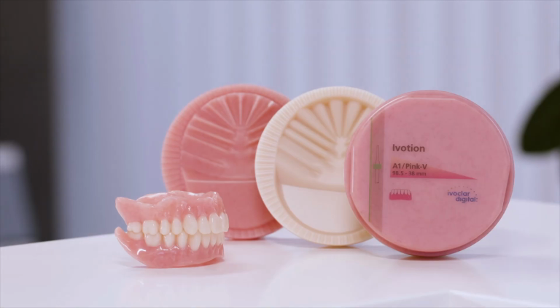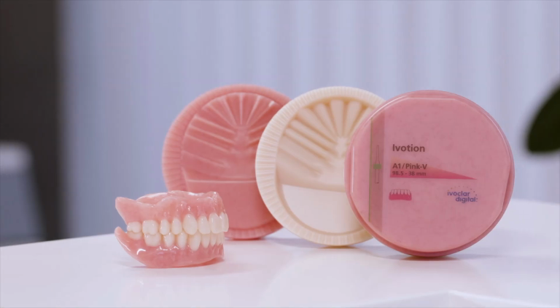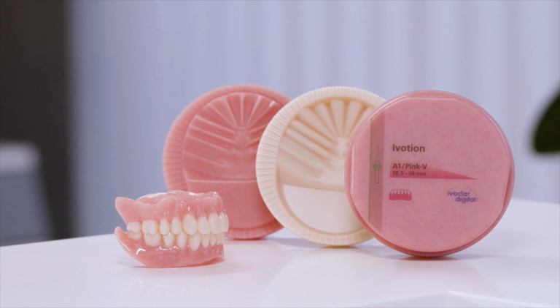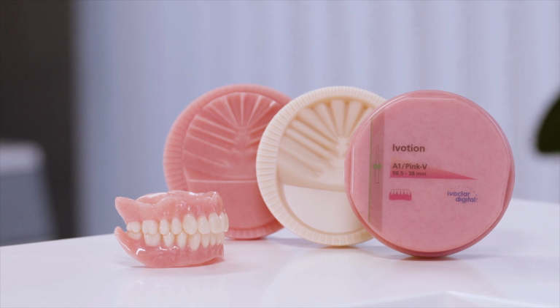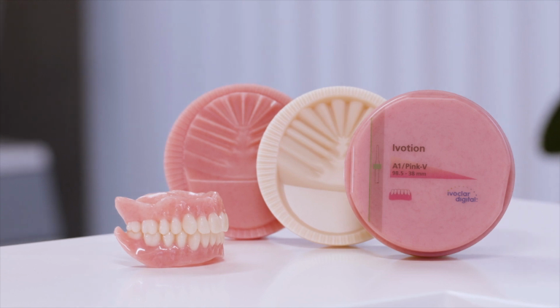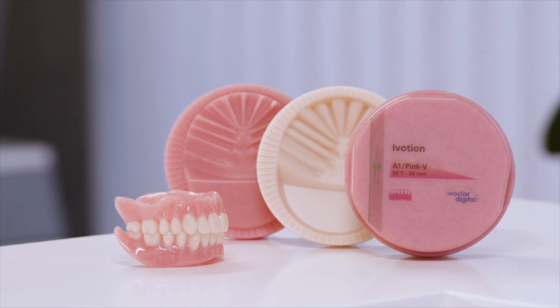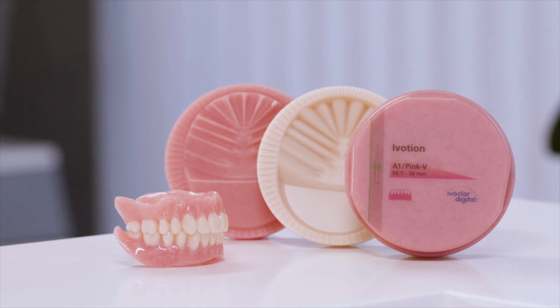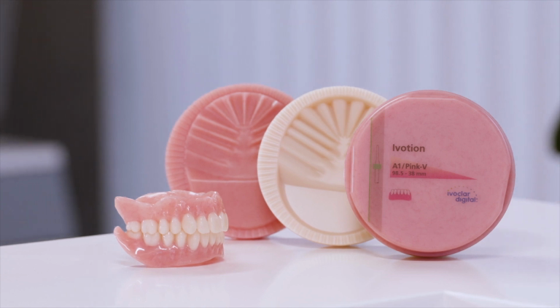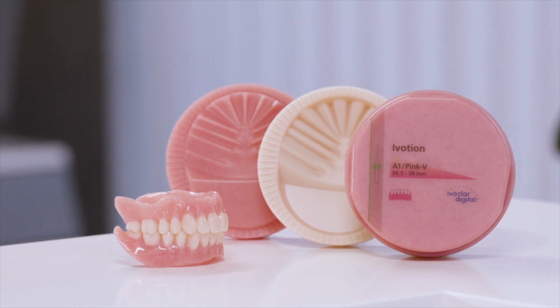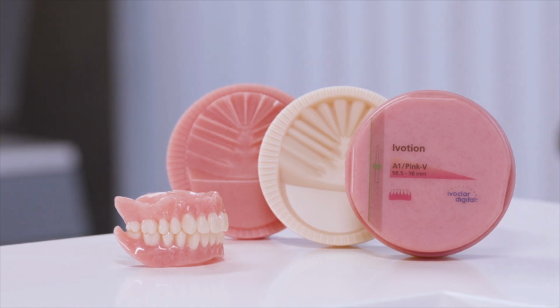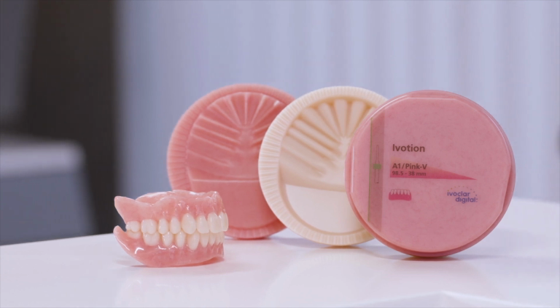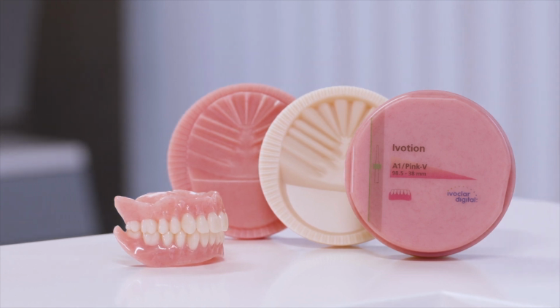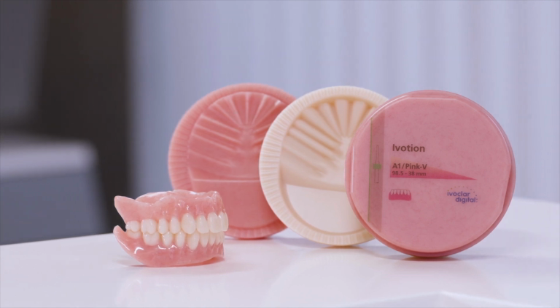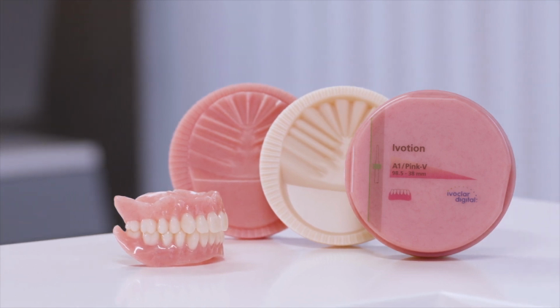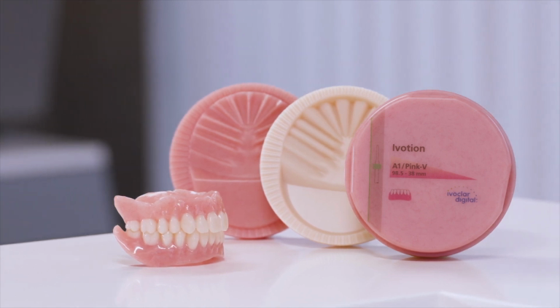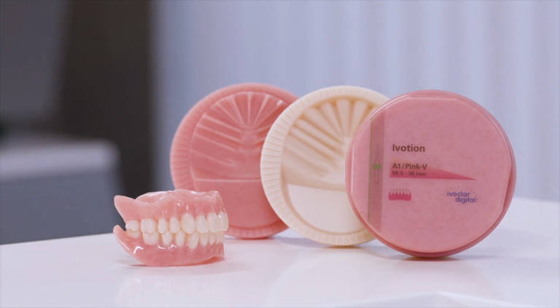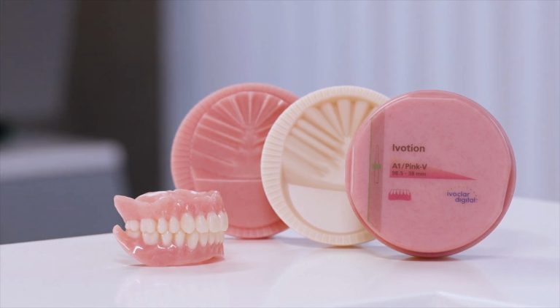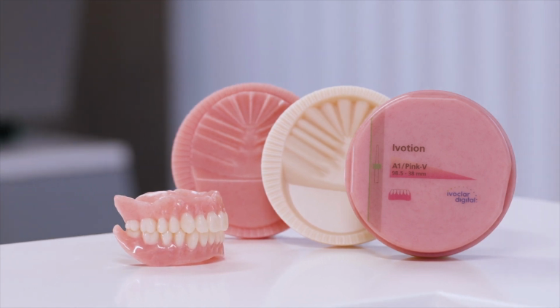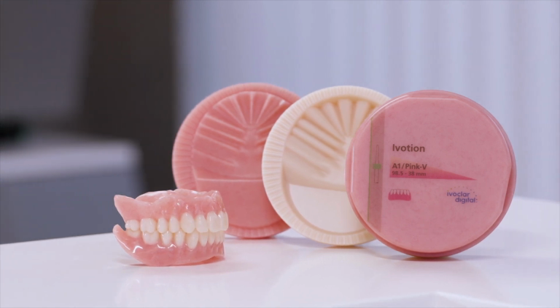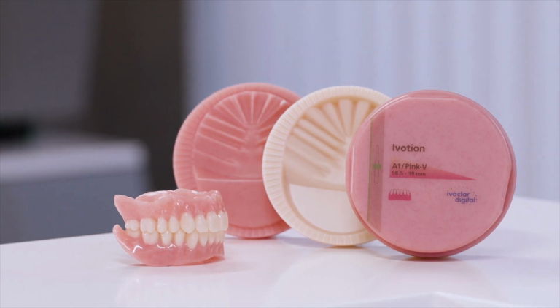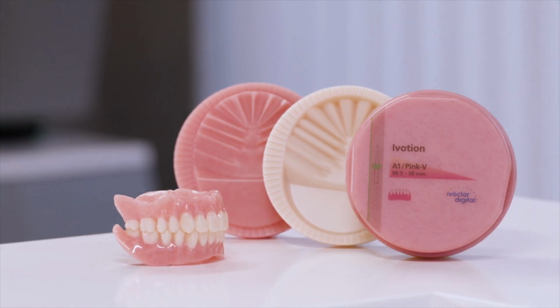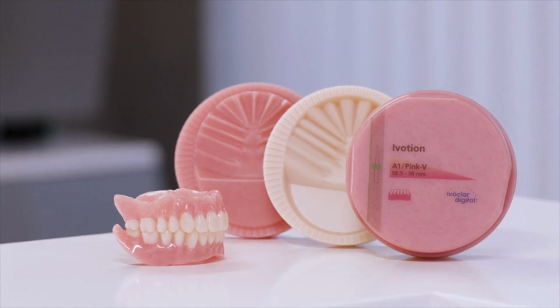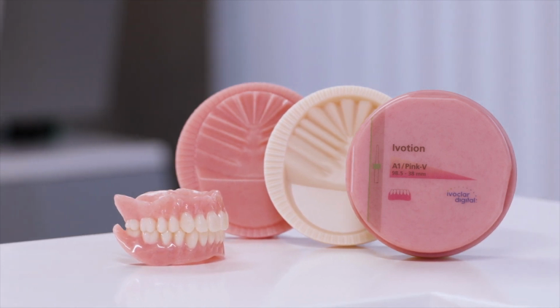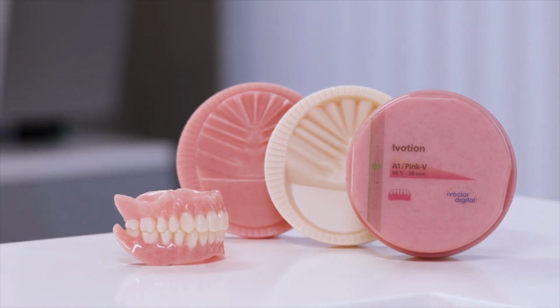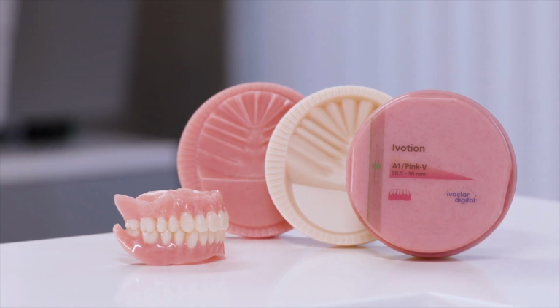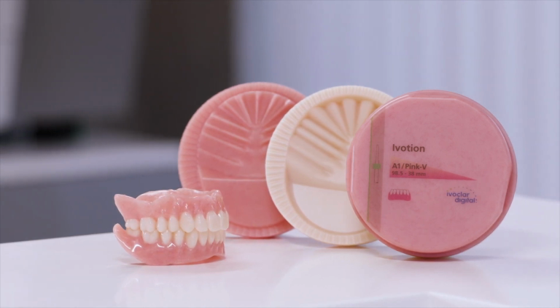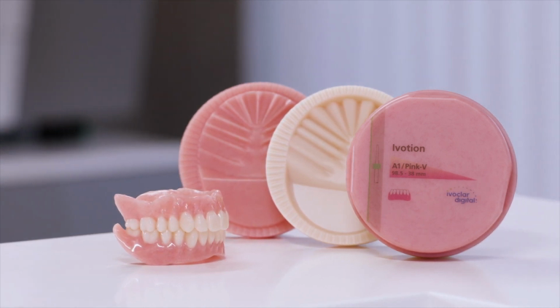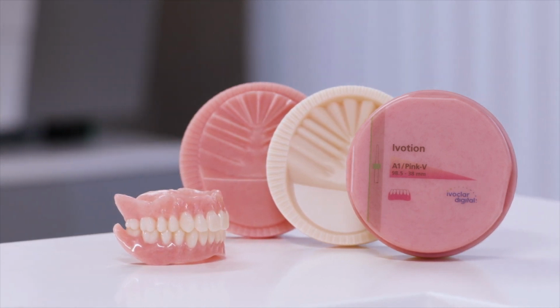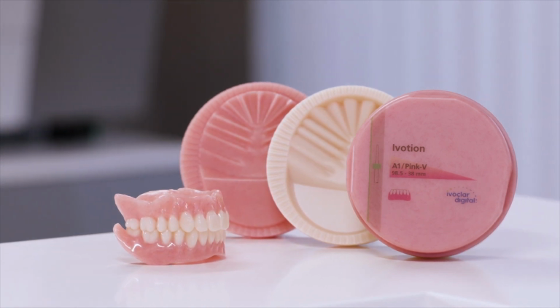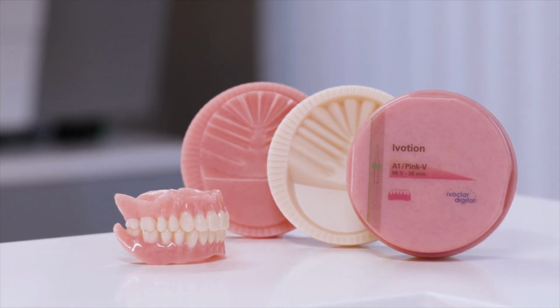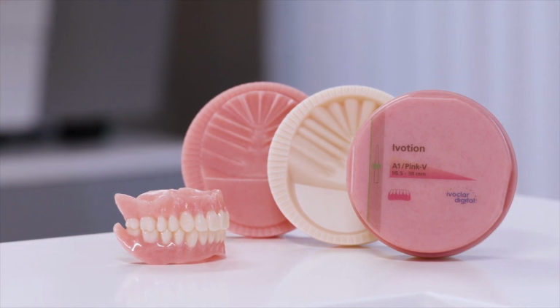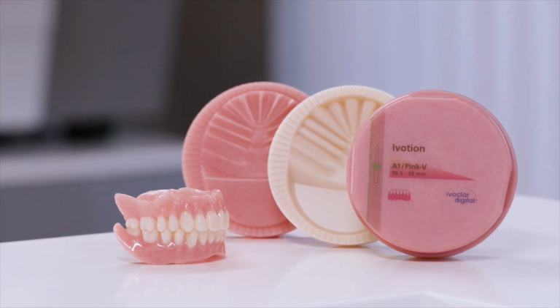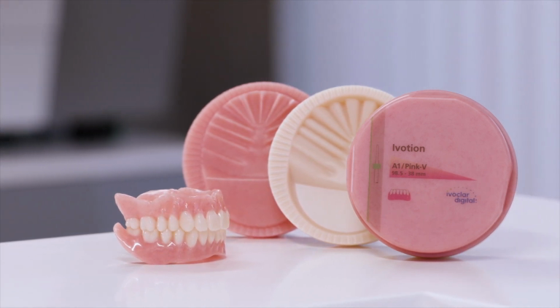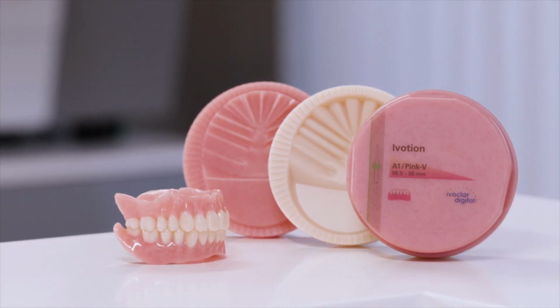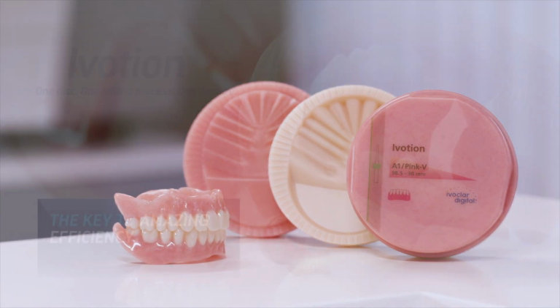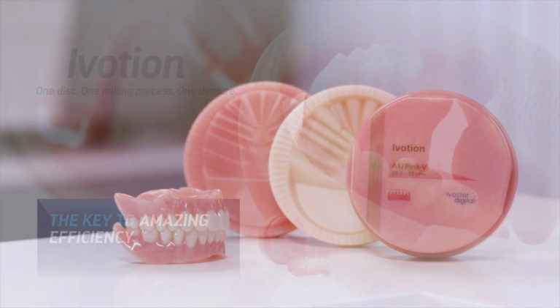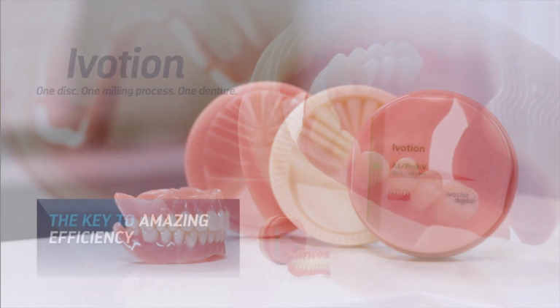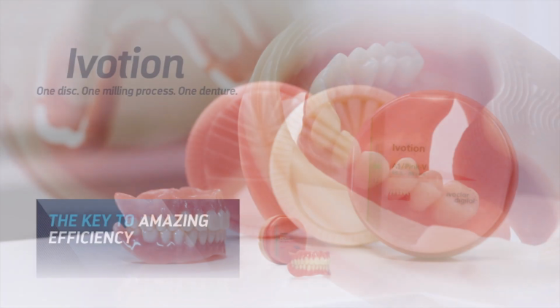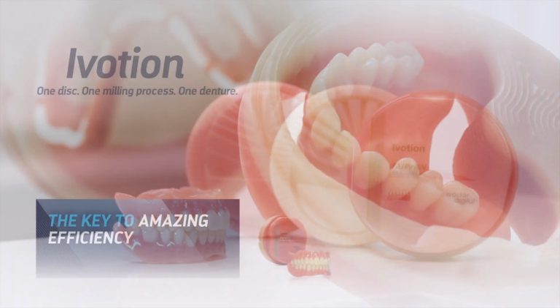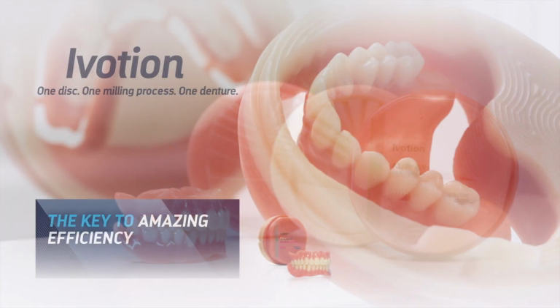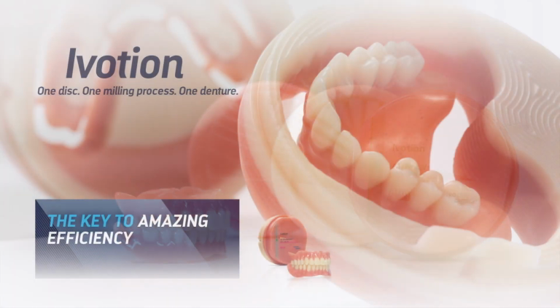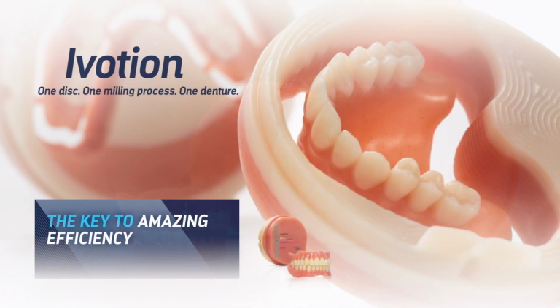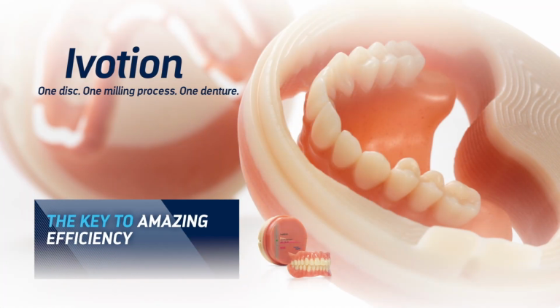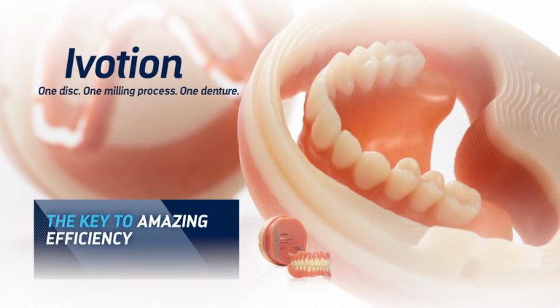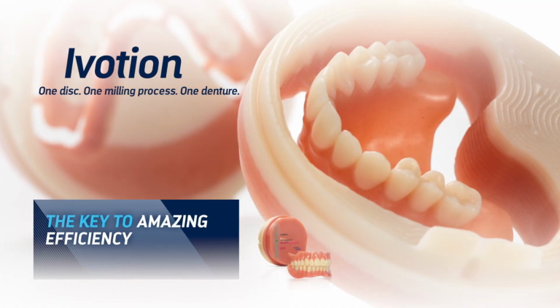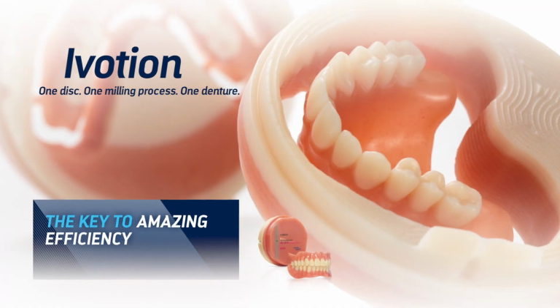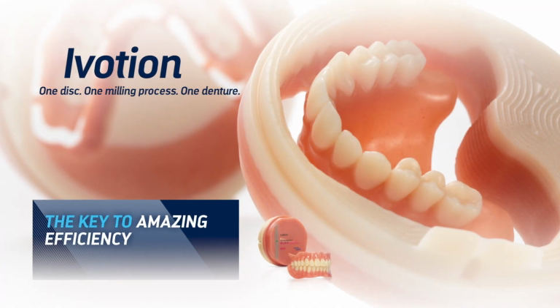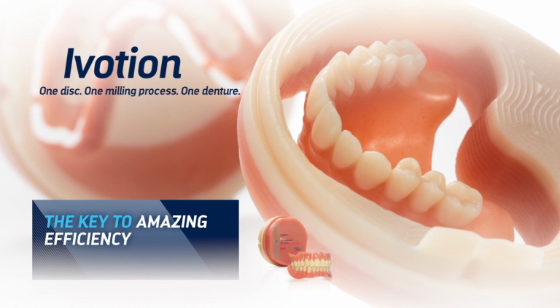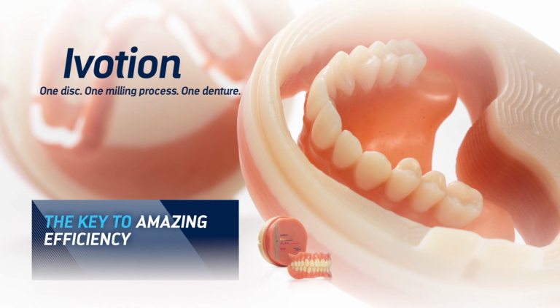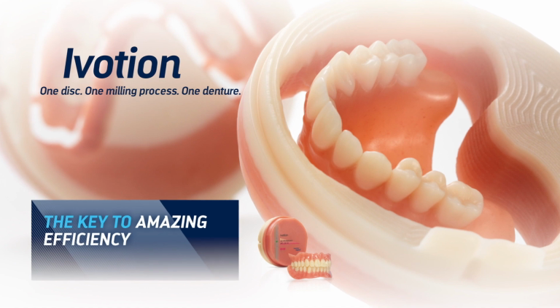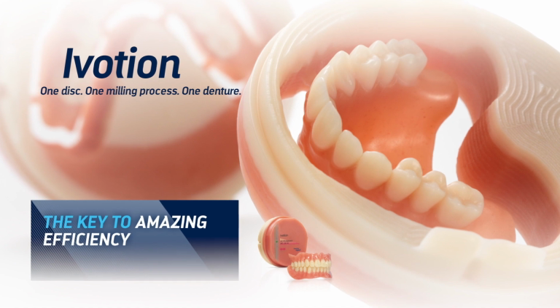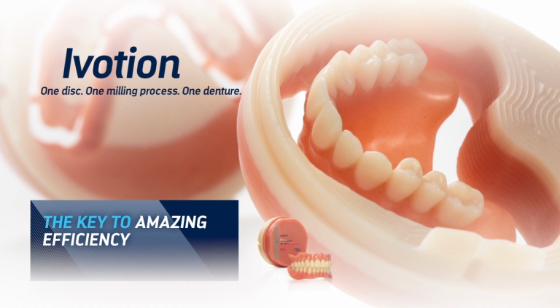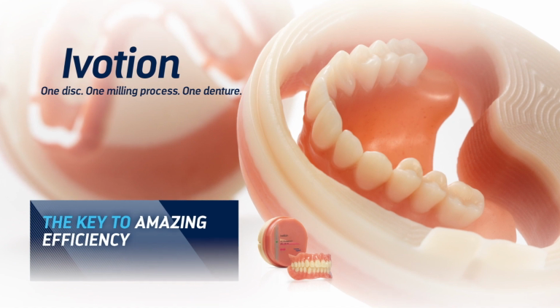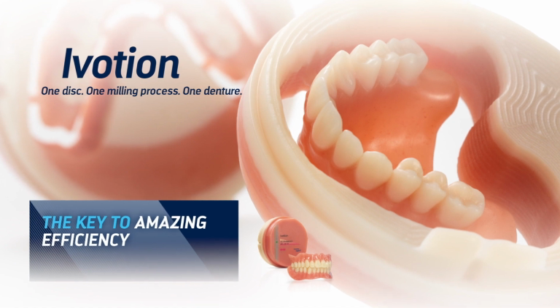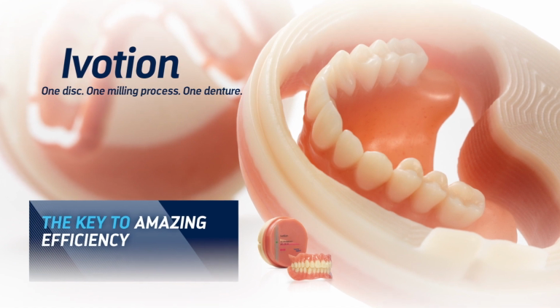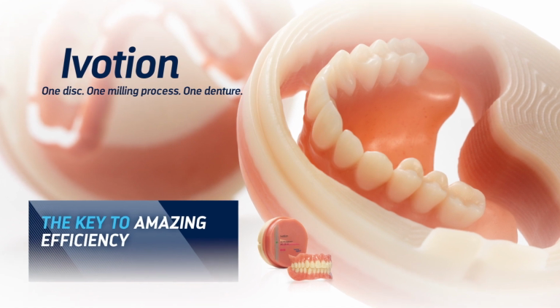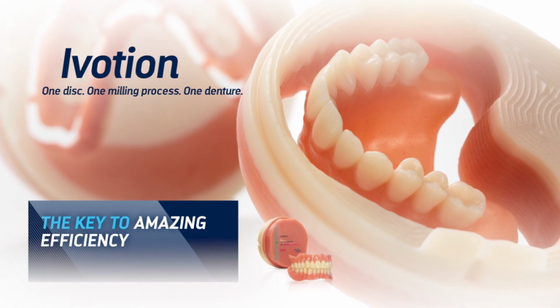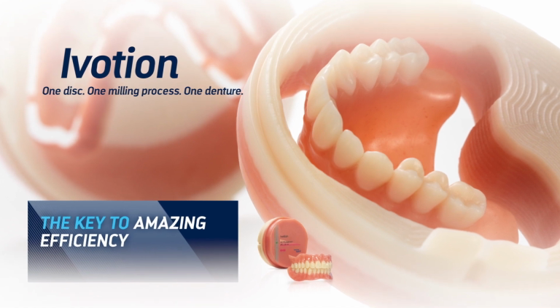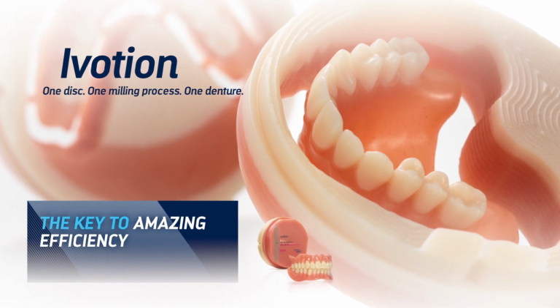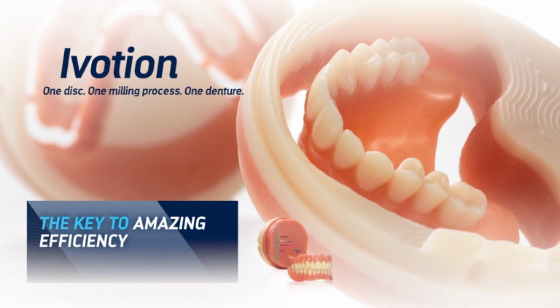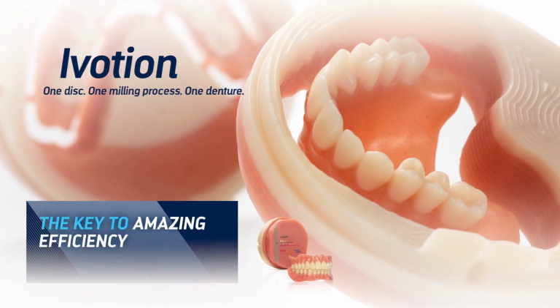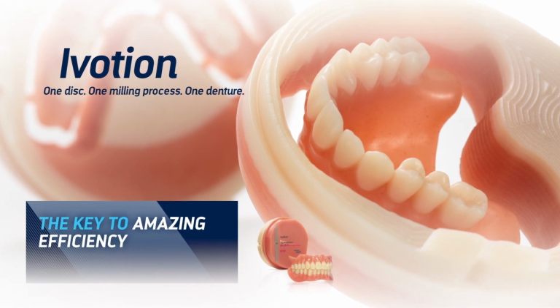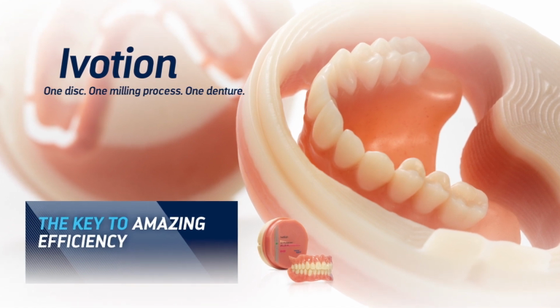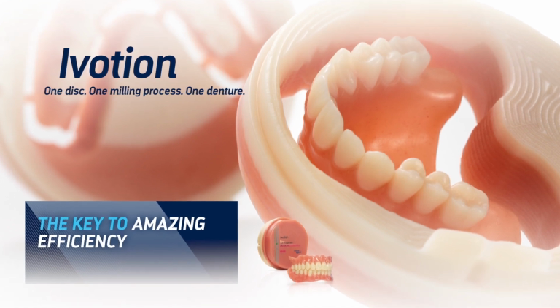iVotion is revolutionizing the world in the production of monolithic digital dentures, and is the key to amazing efficiency.